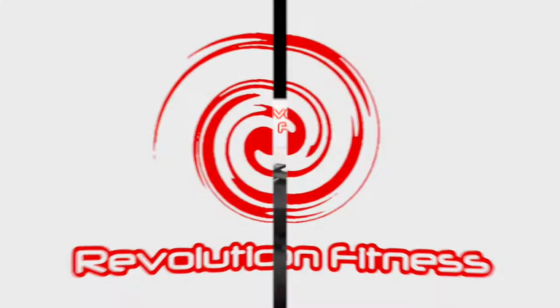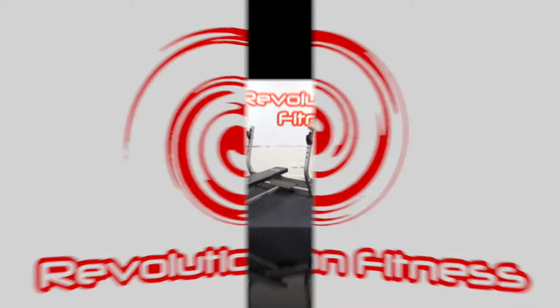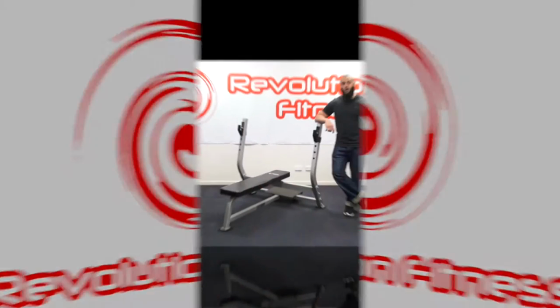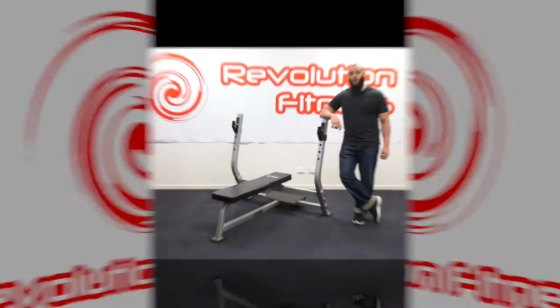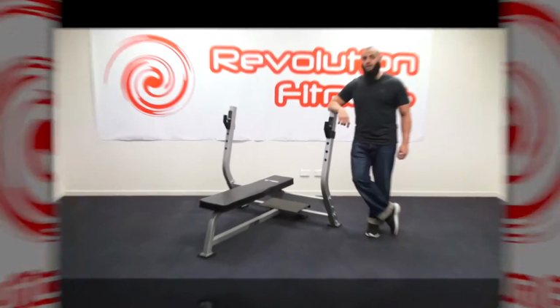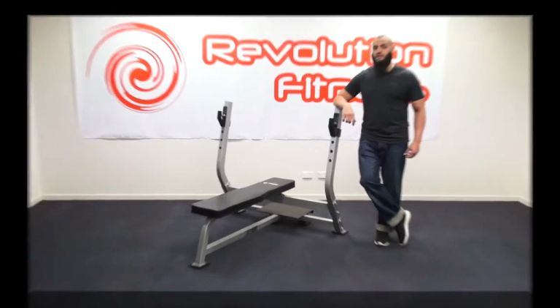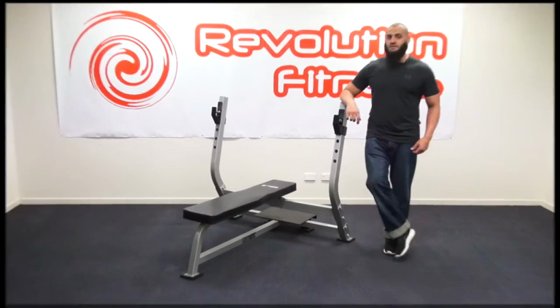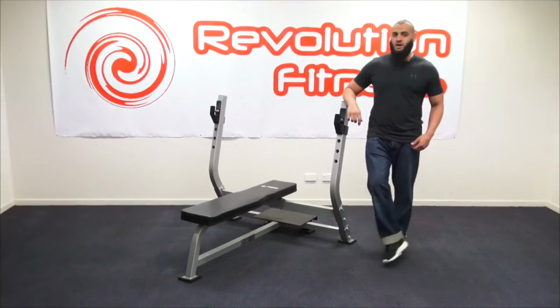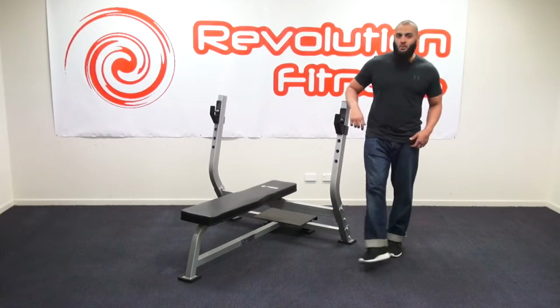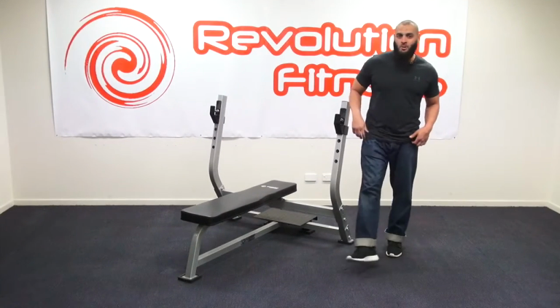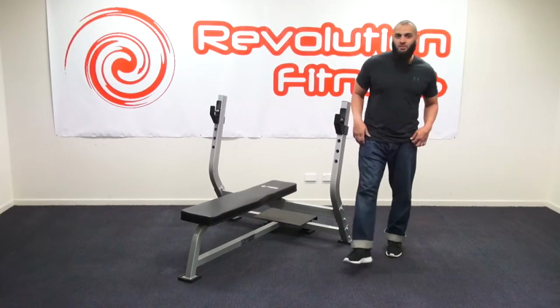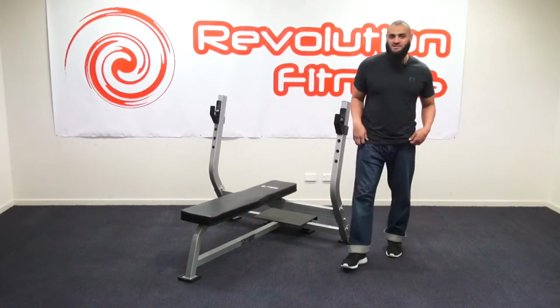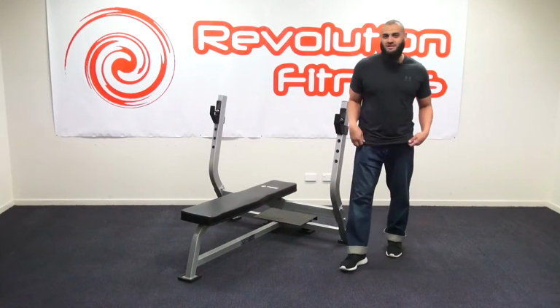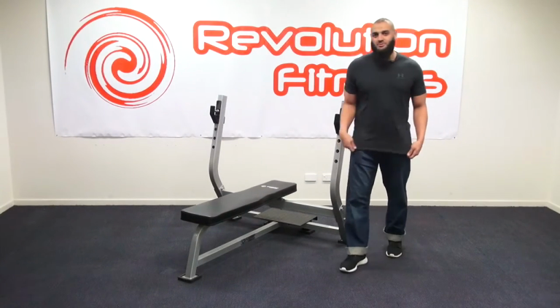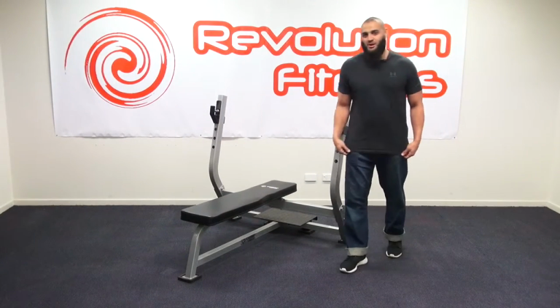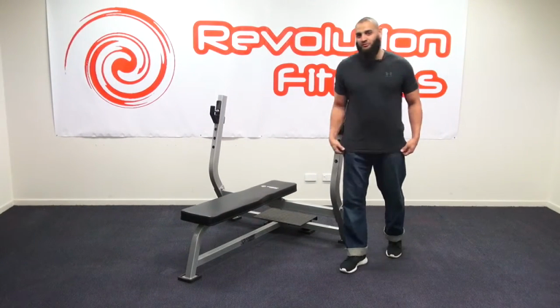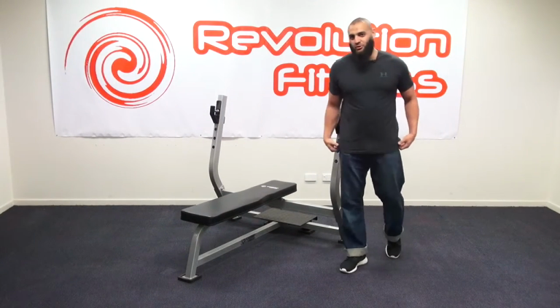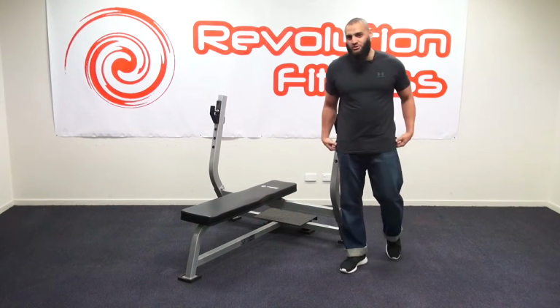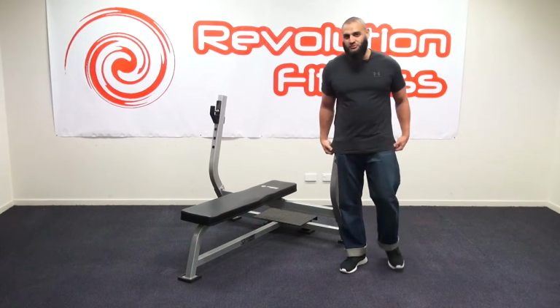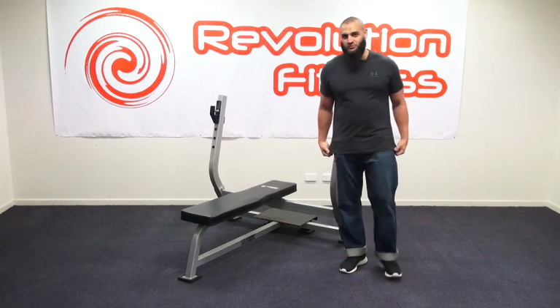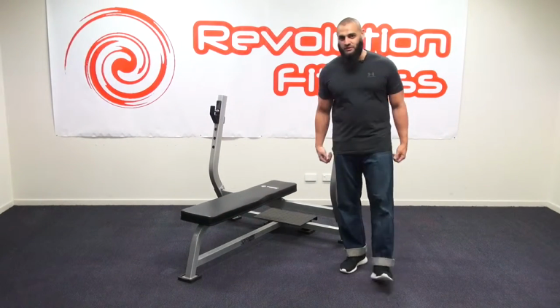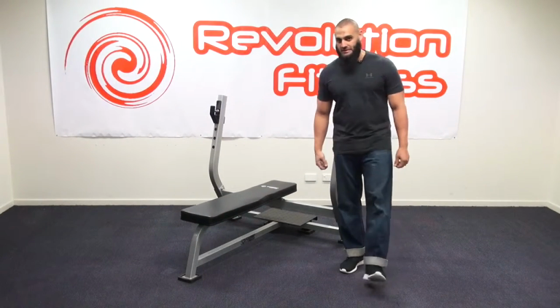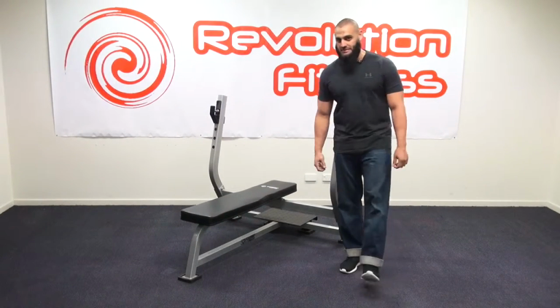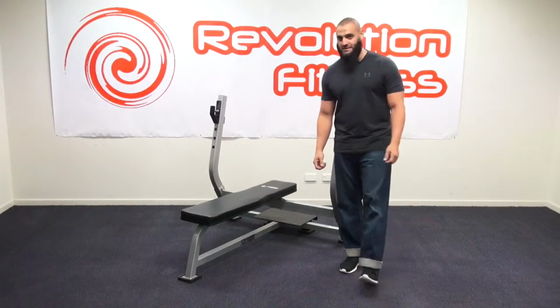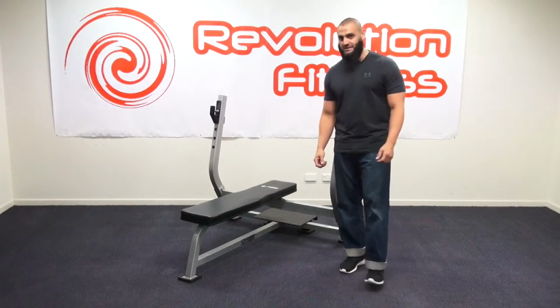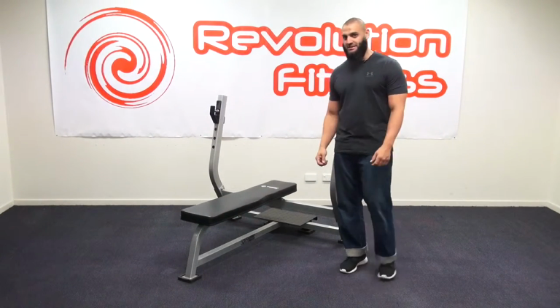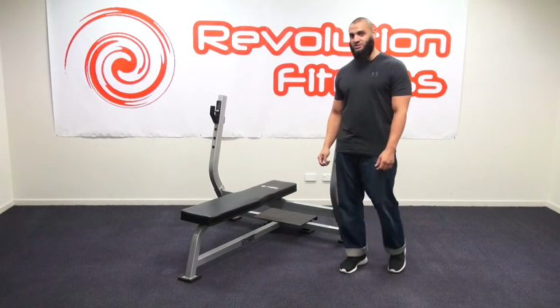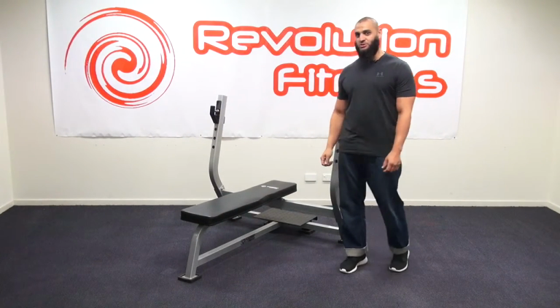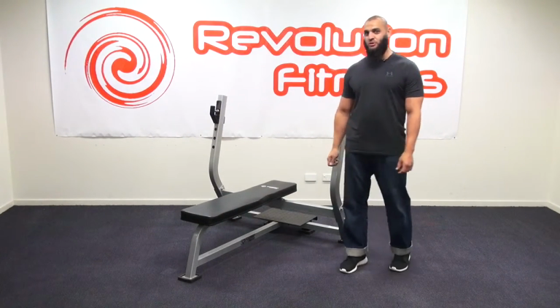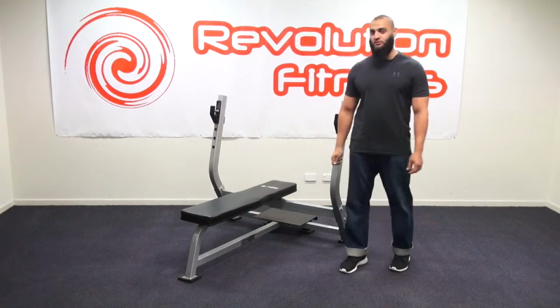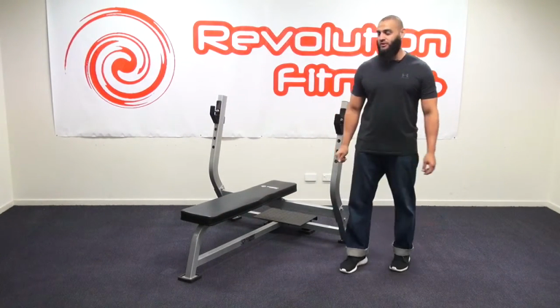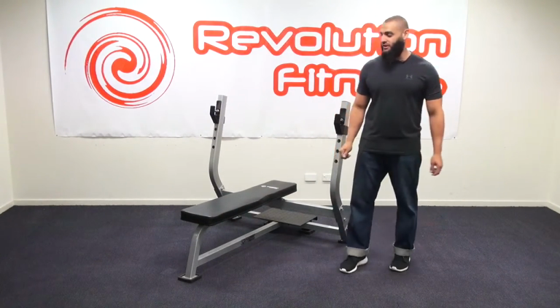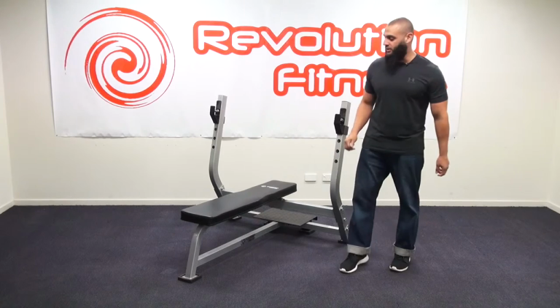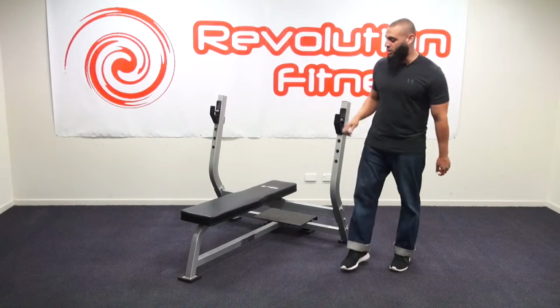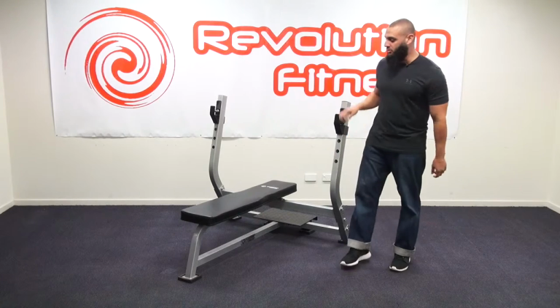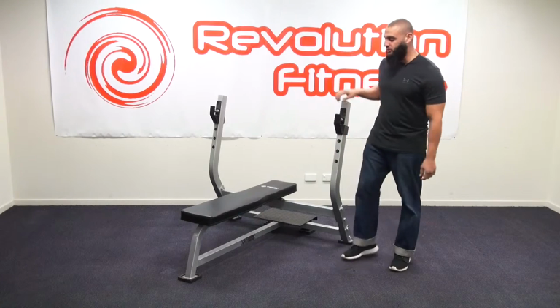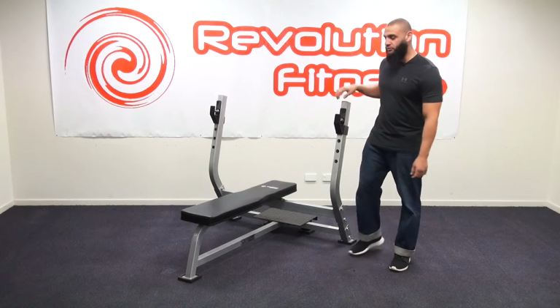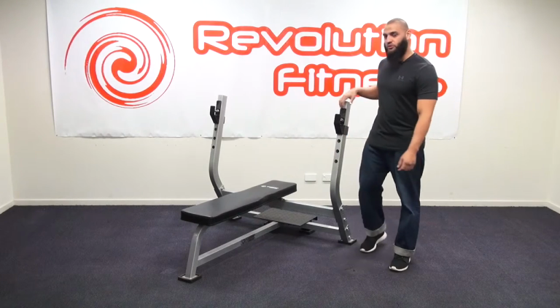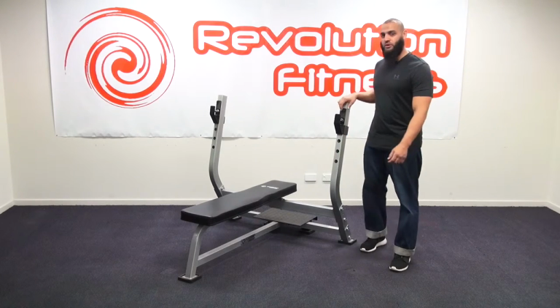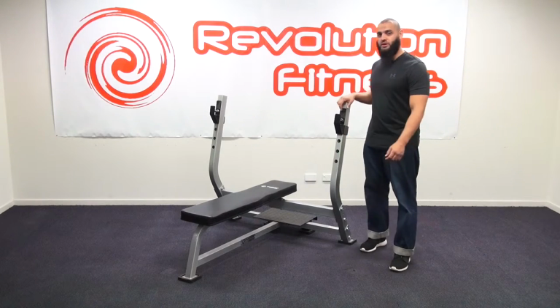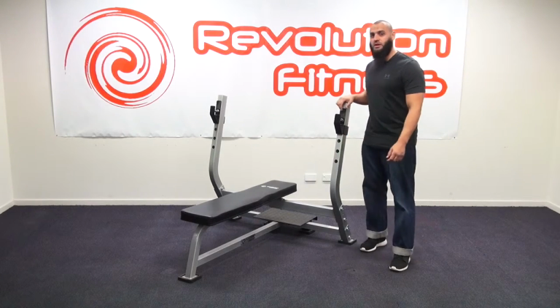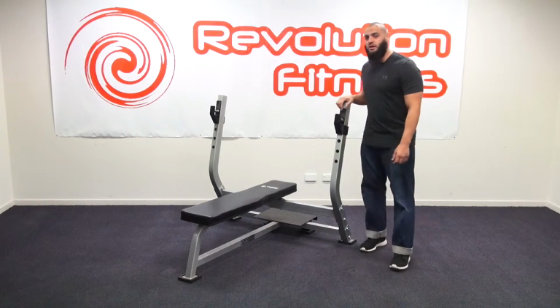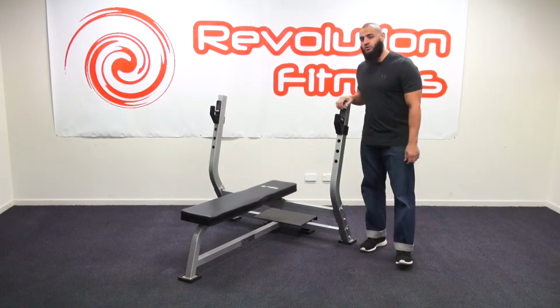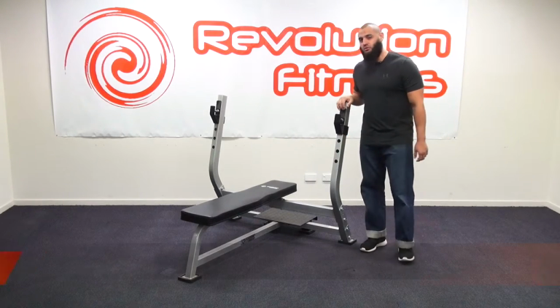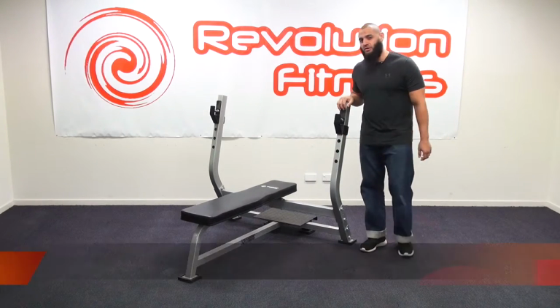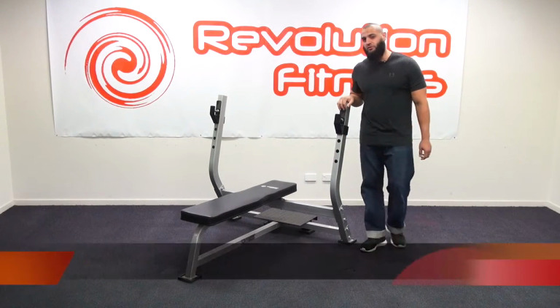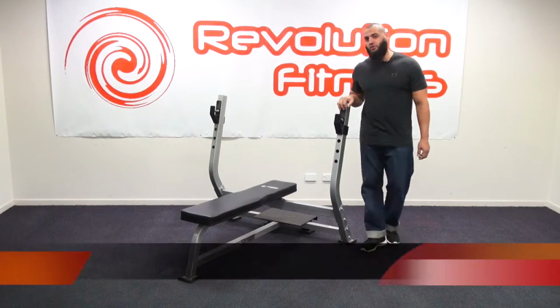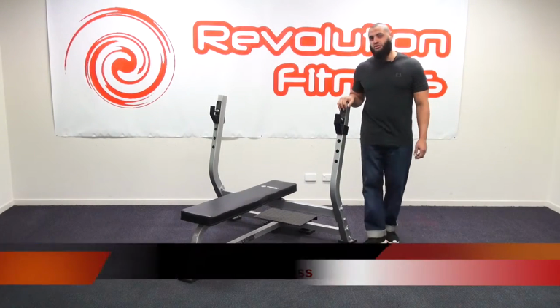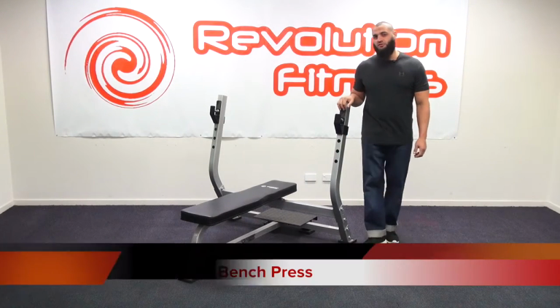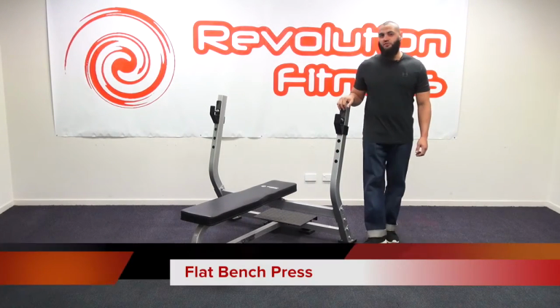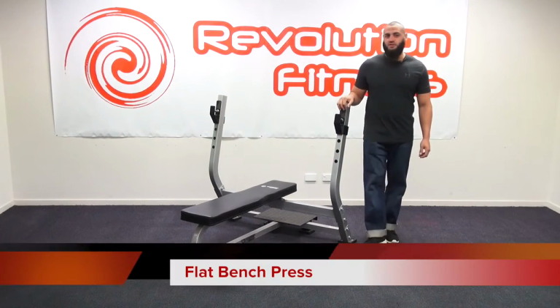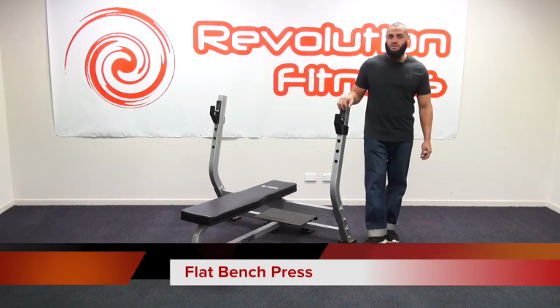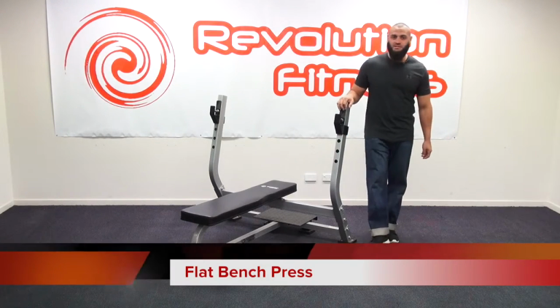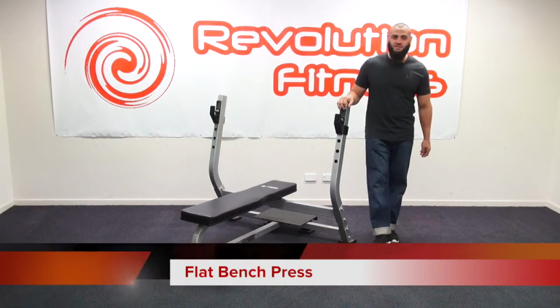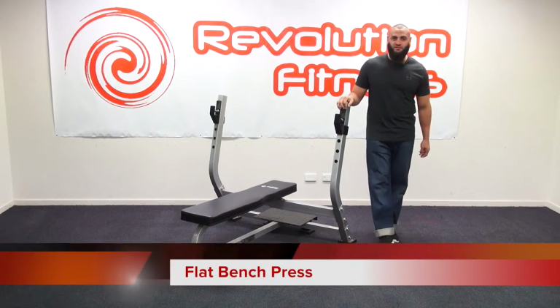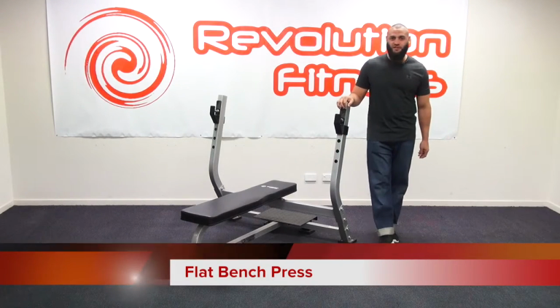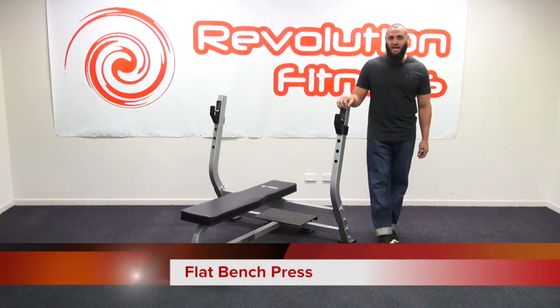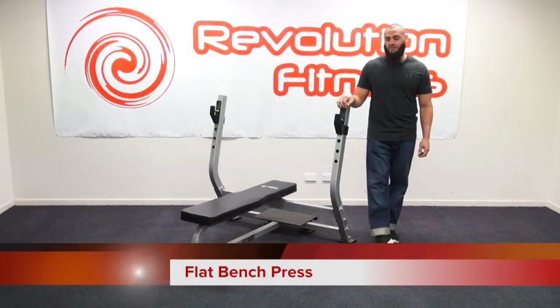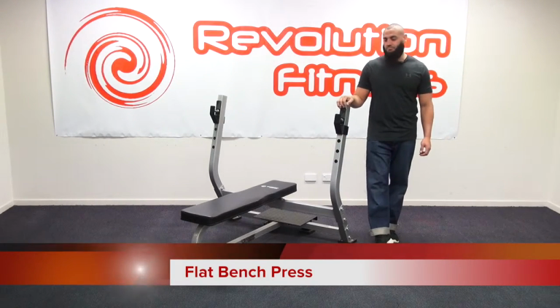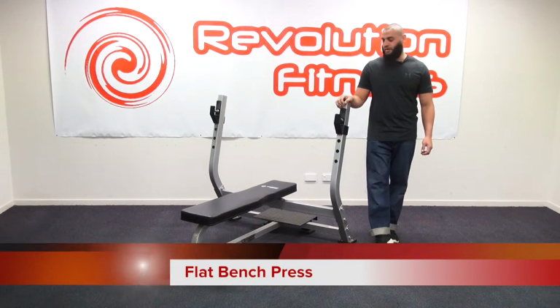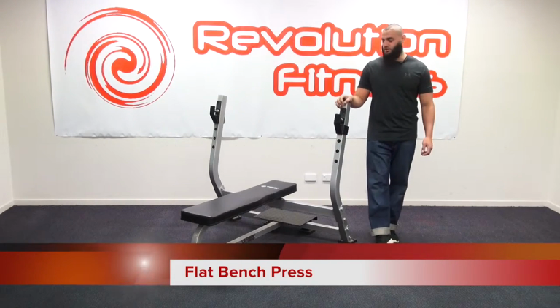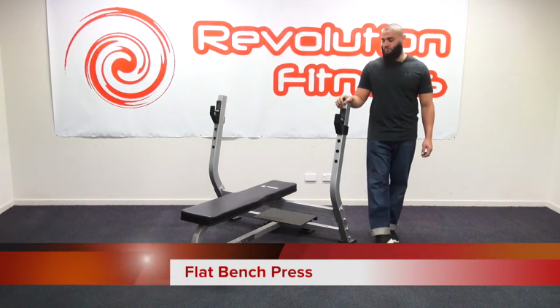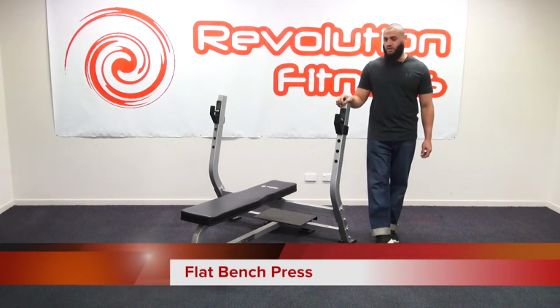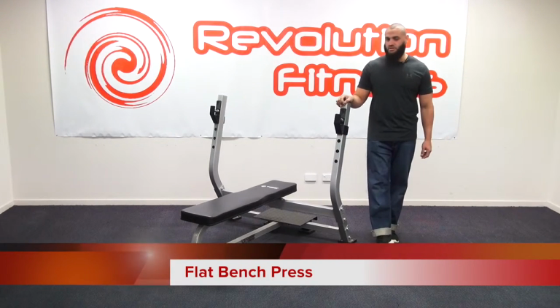Hi, I'm representing Revolution Fitness and in this short video I'll be reviewing the Revolution Fitness Flat Bench Press.